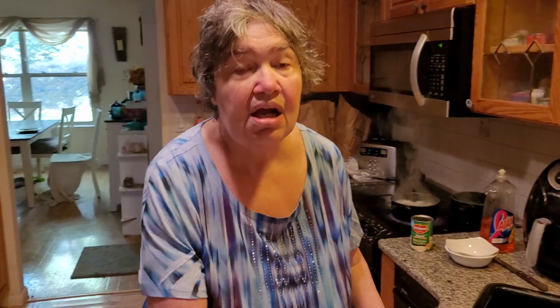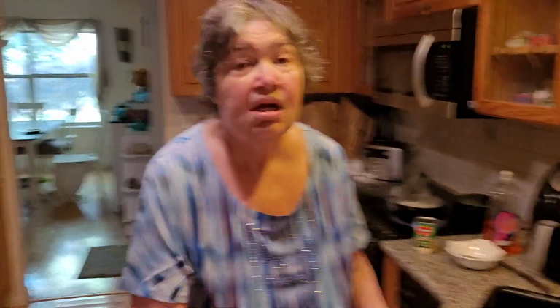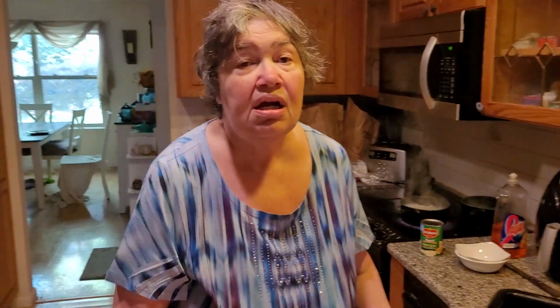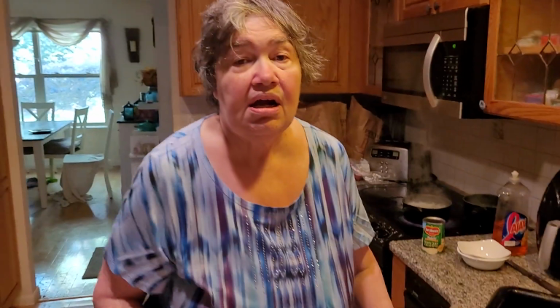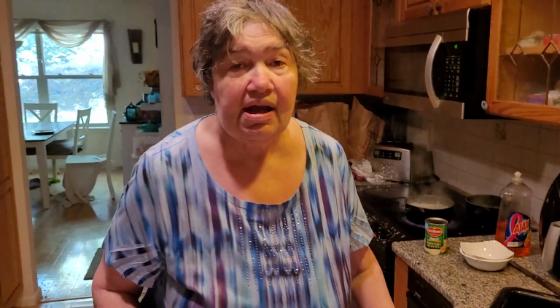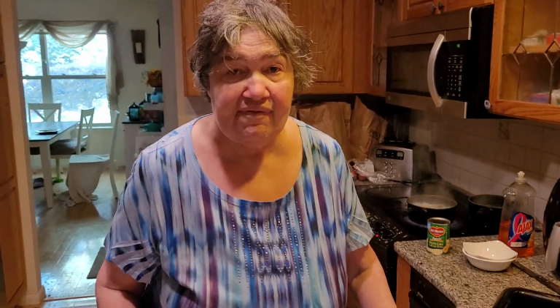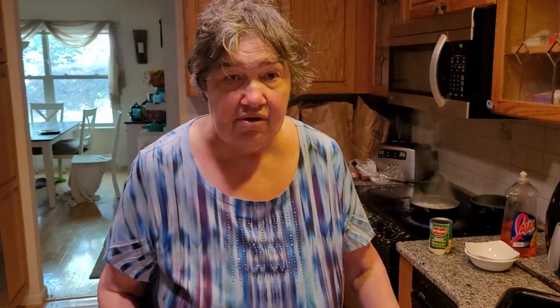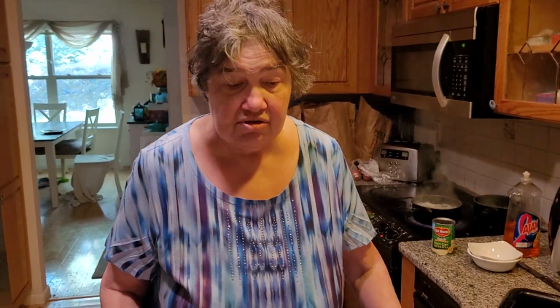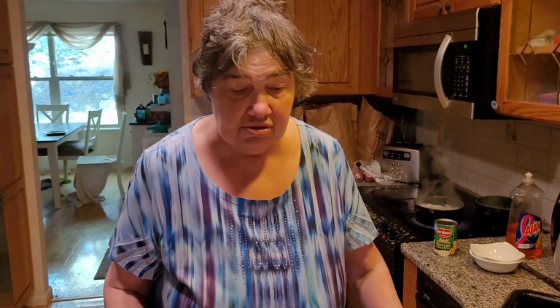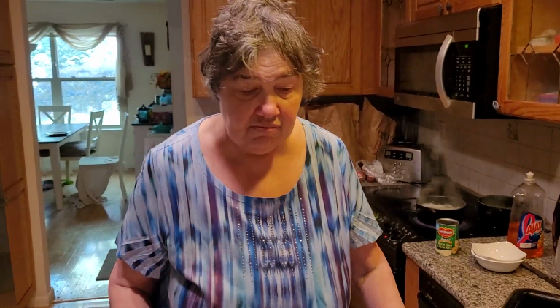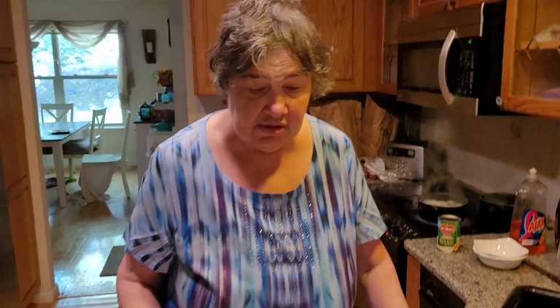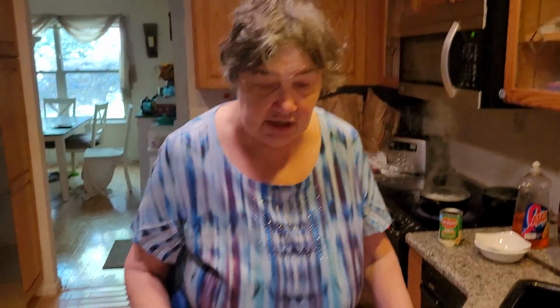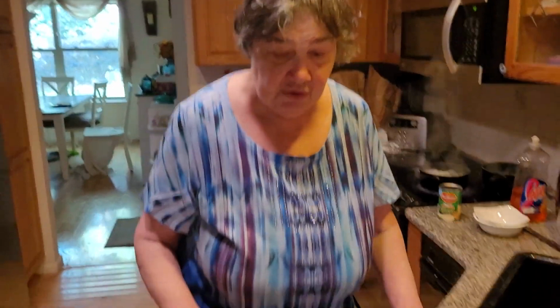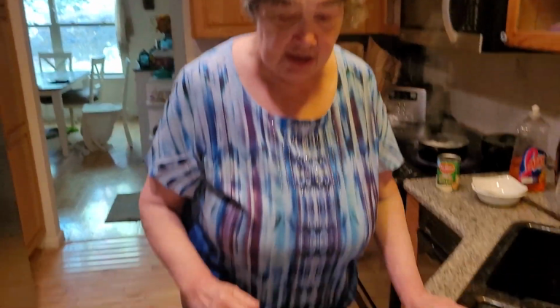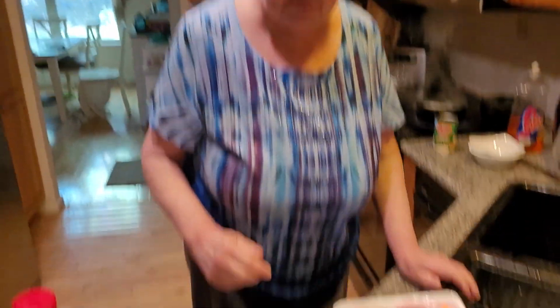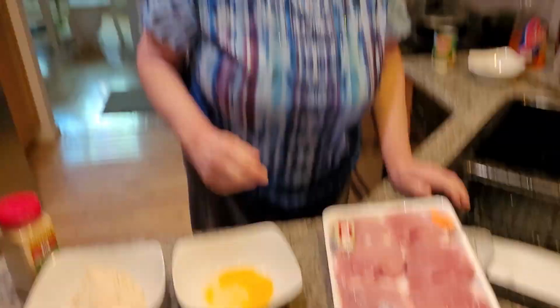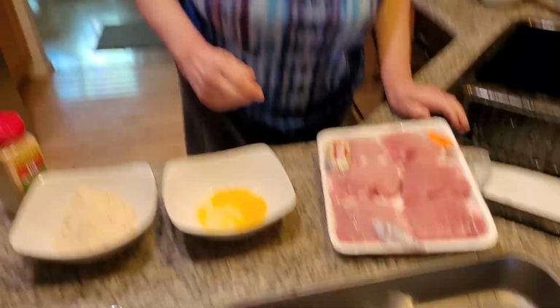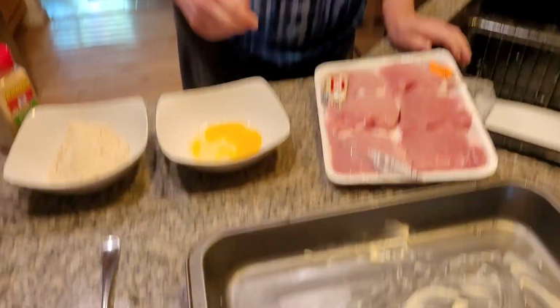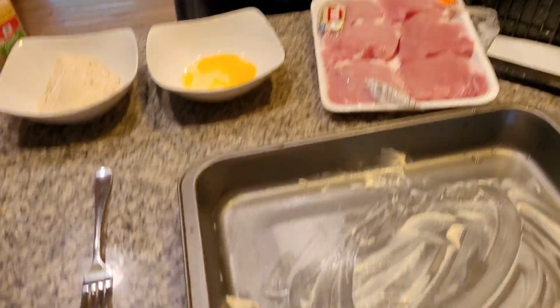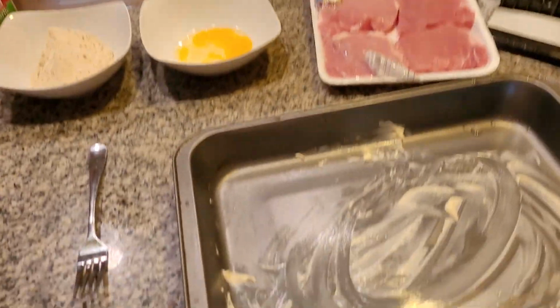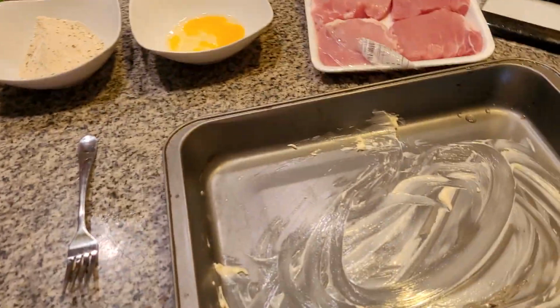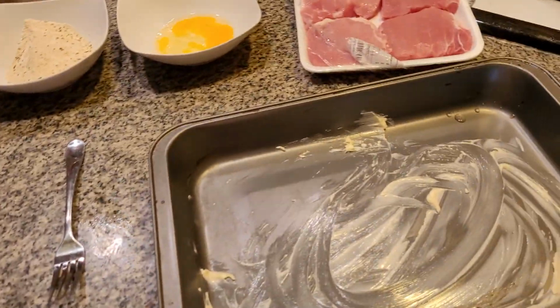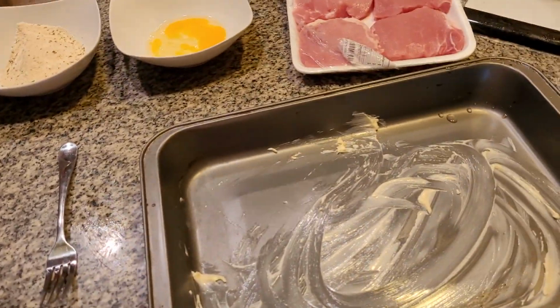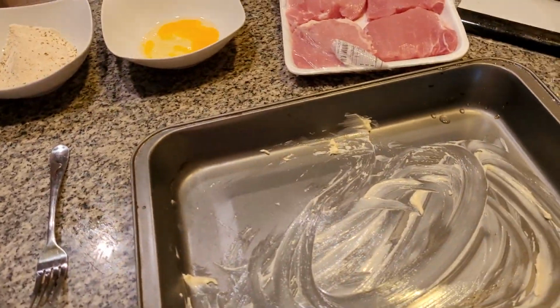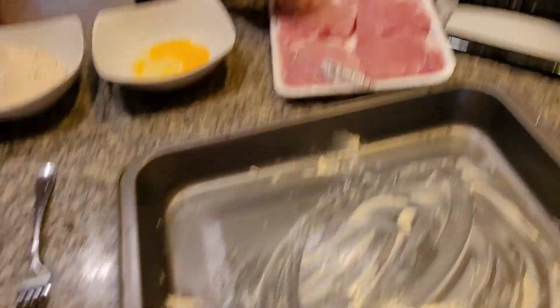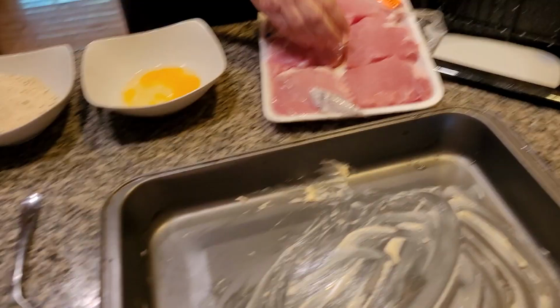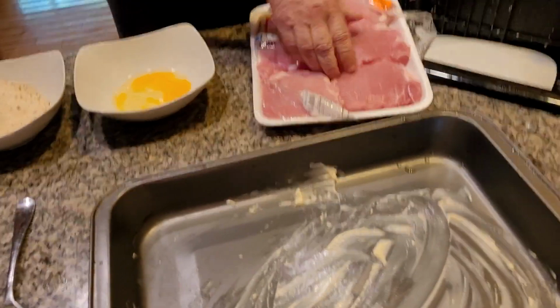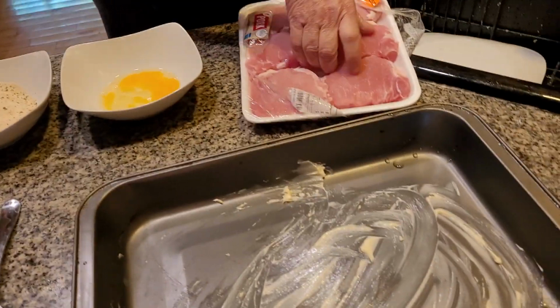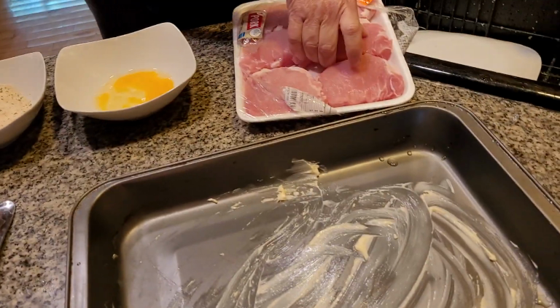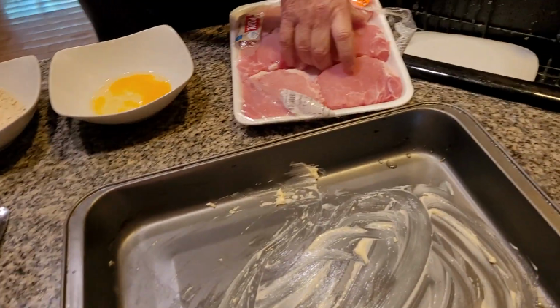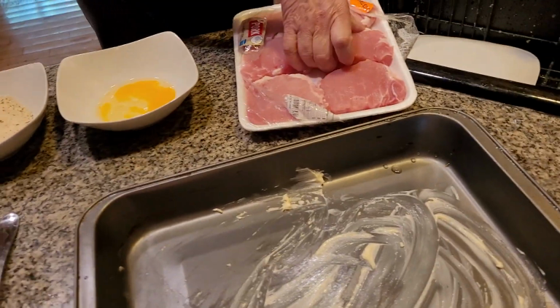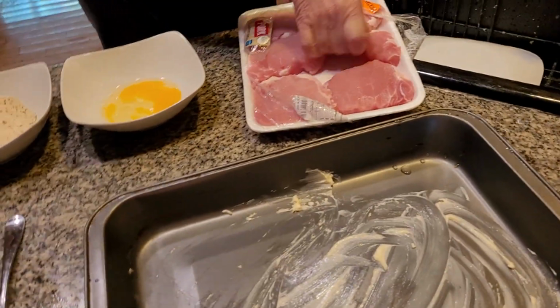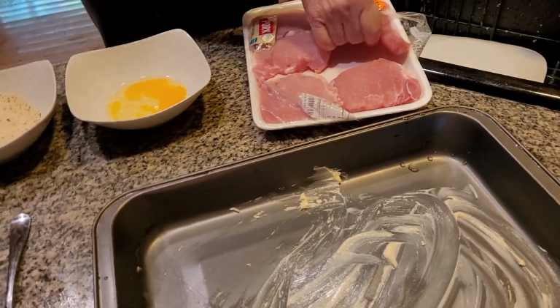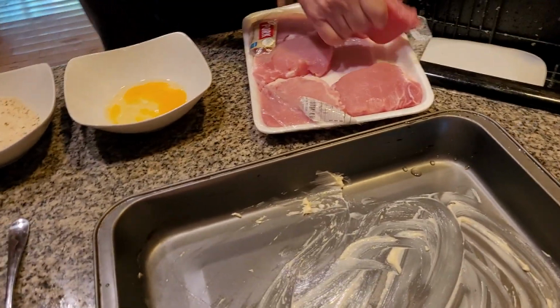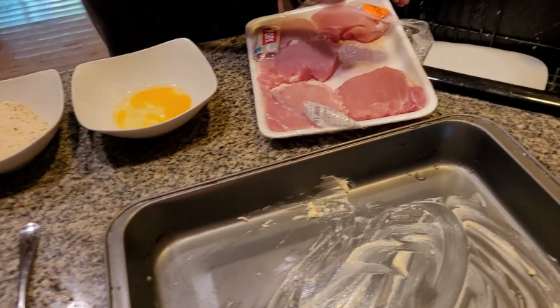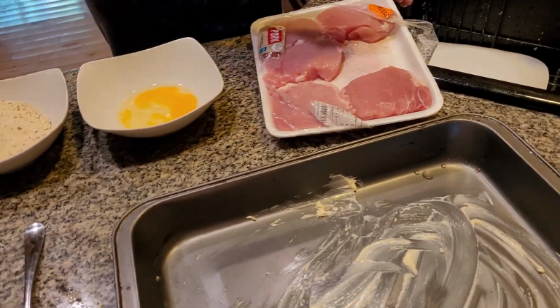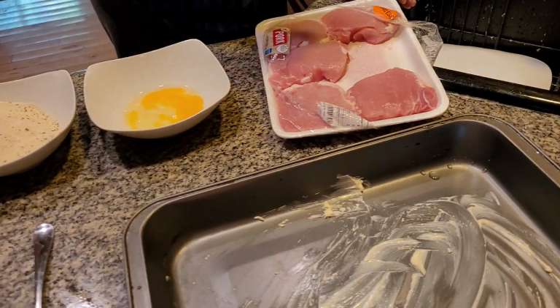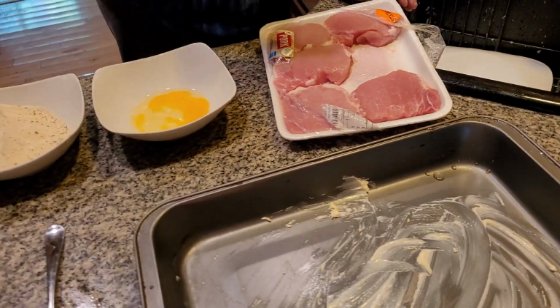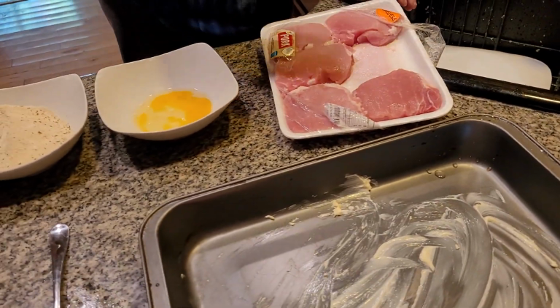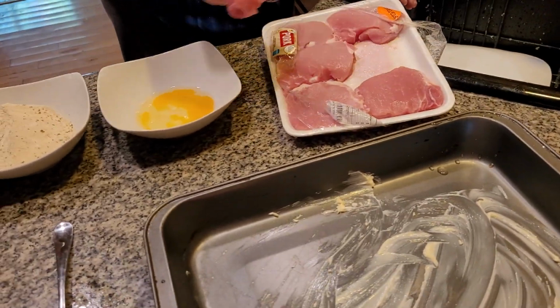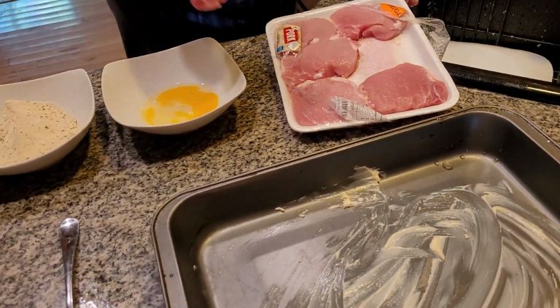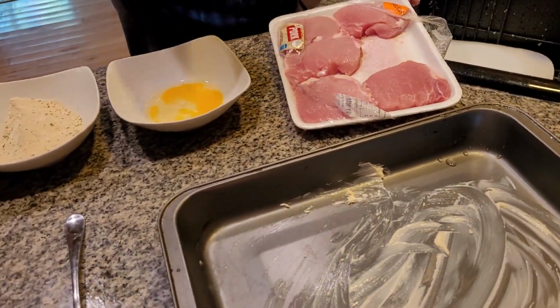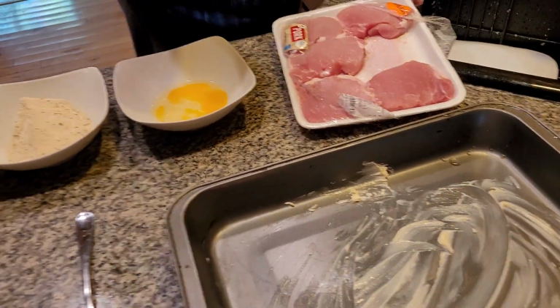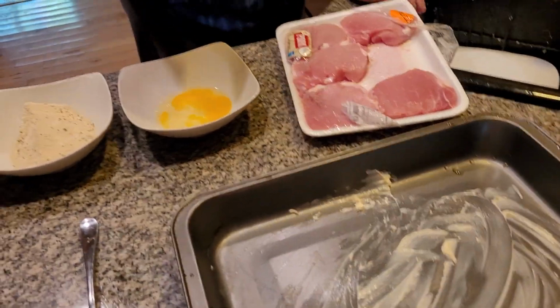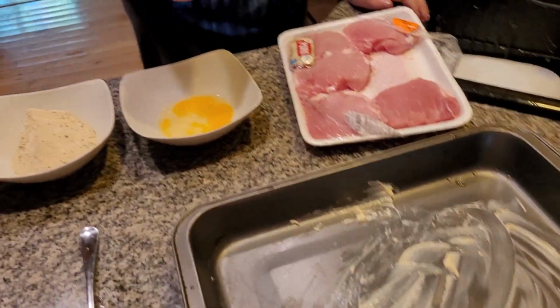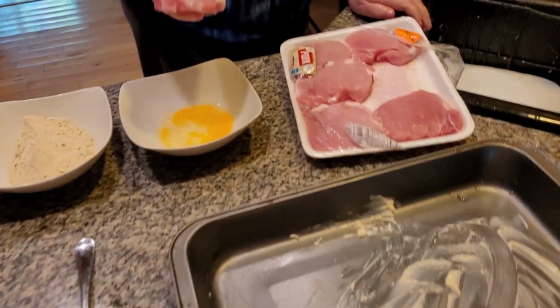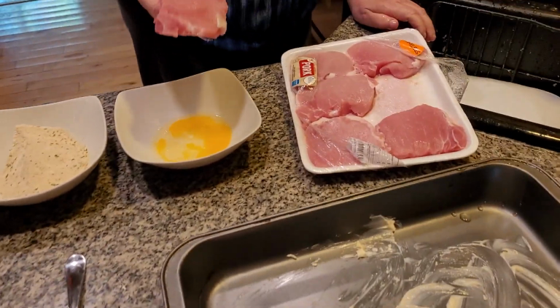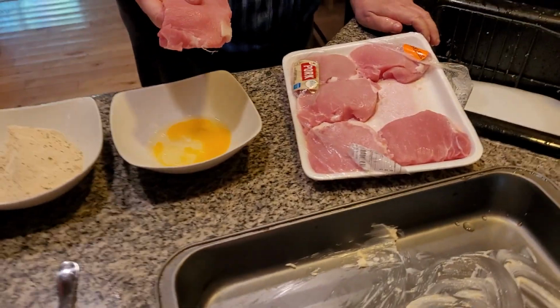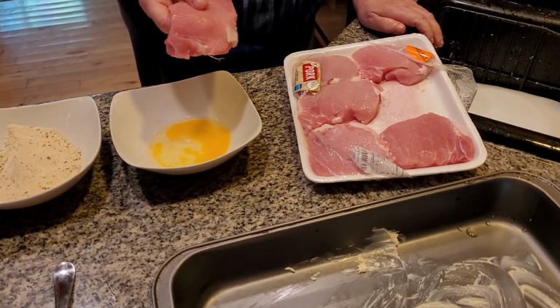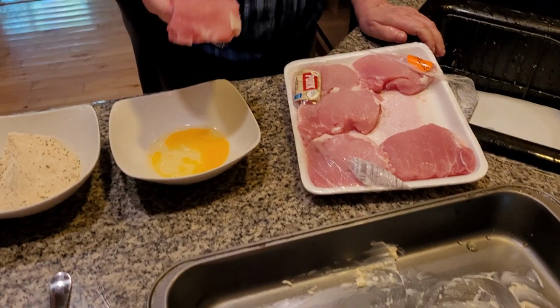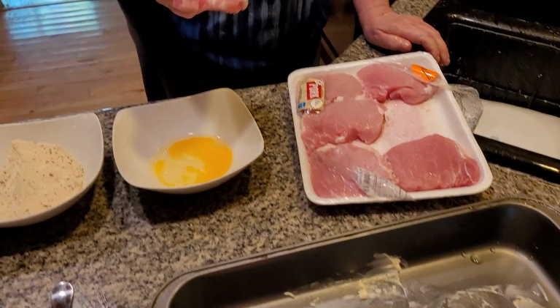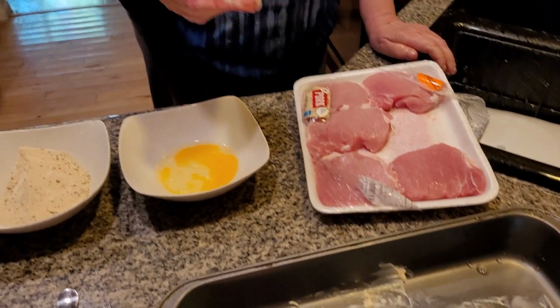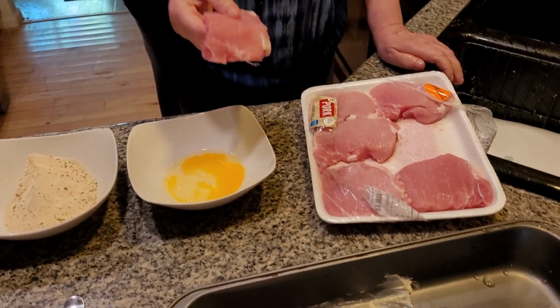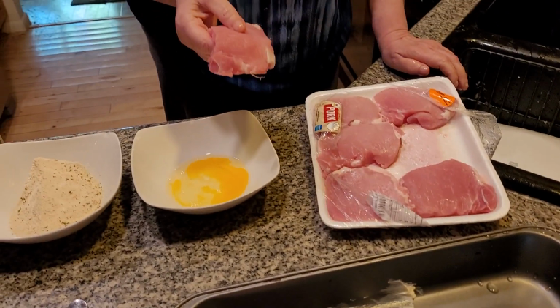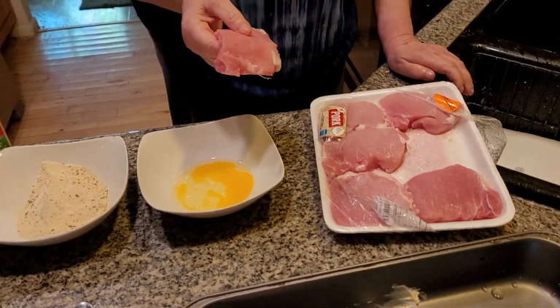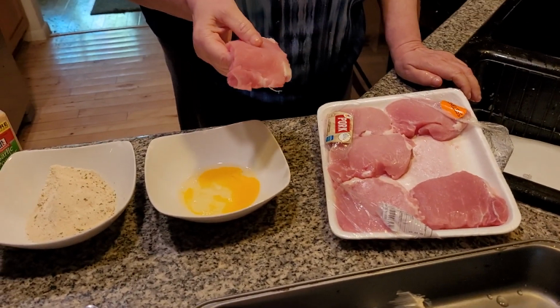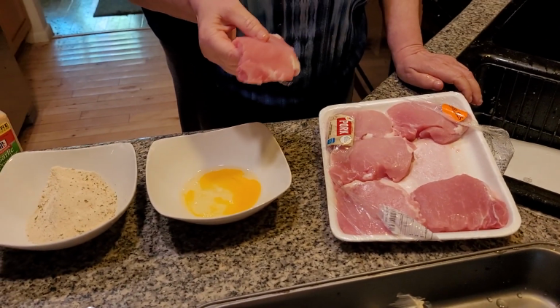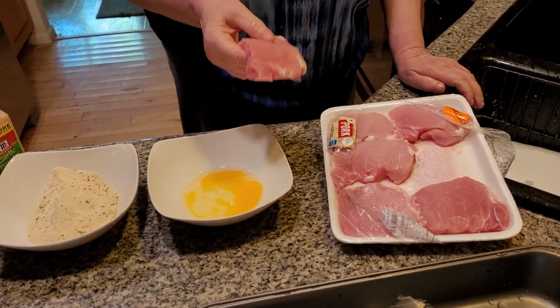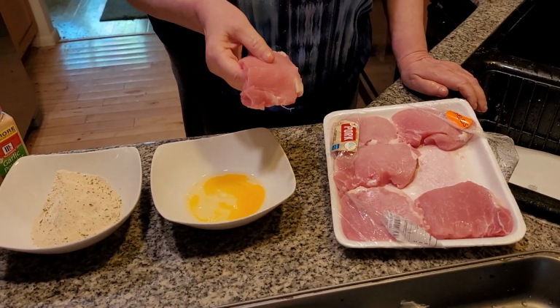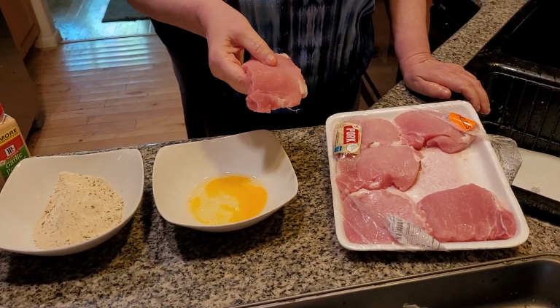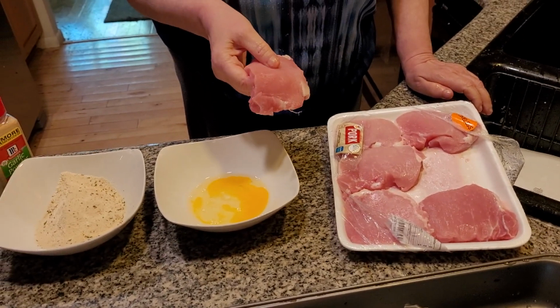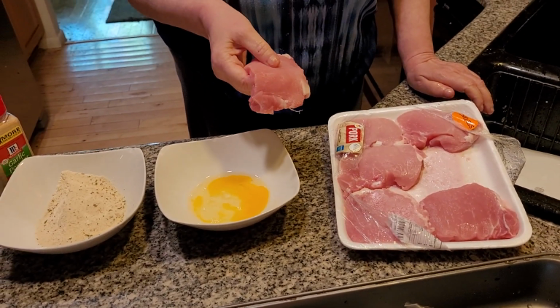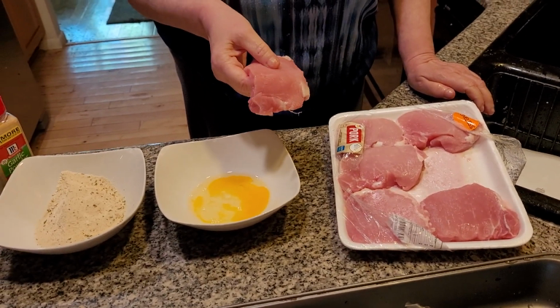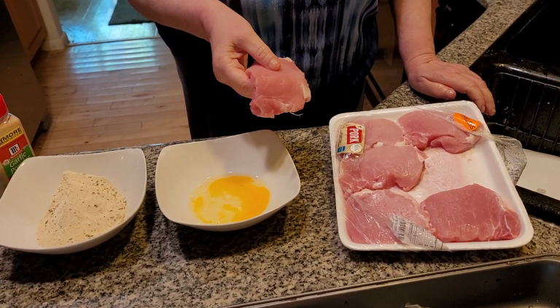Hi folks. We're going to be doing a lot of repeats right now. The reason is sometimes it doesn't come out the way I want it. Now I'm making breaded pork chops.